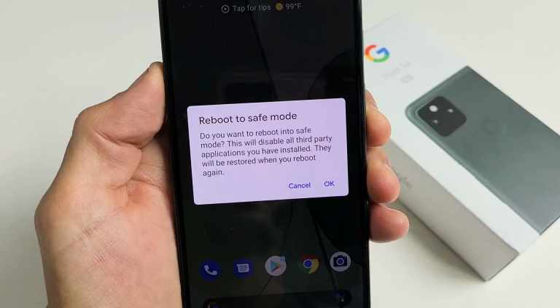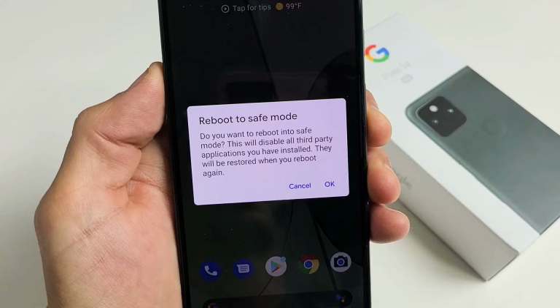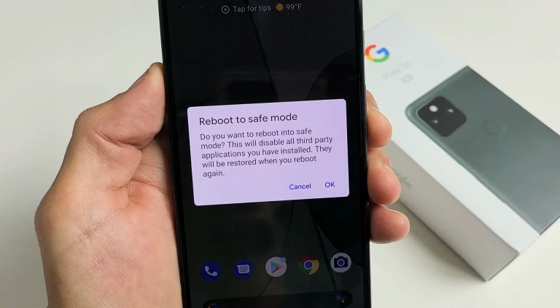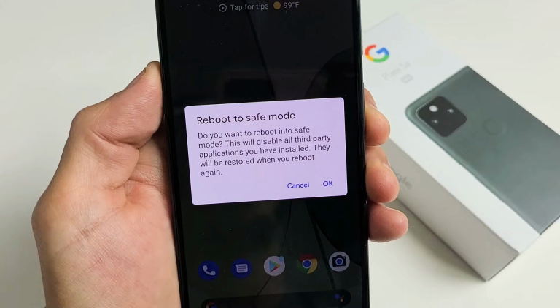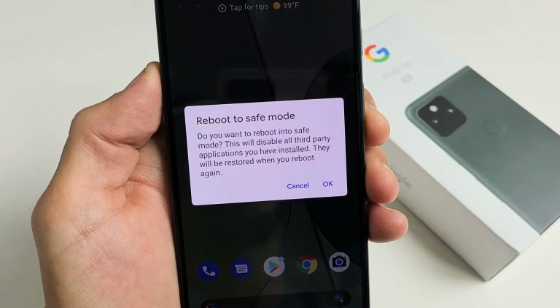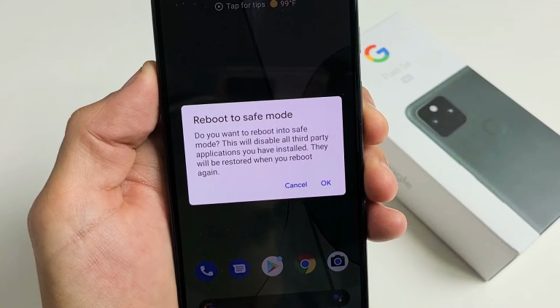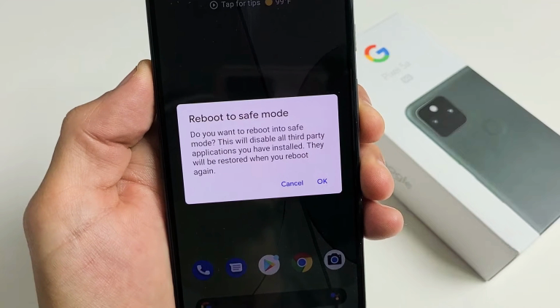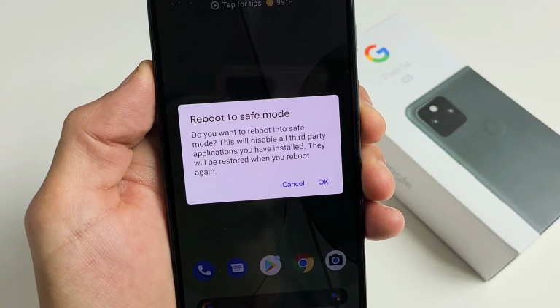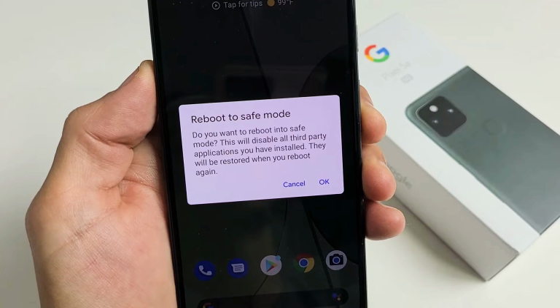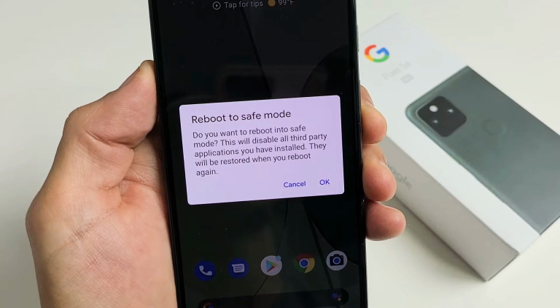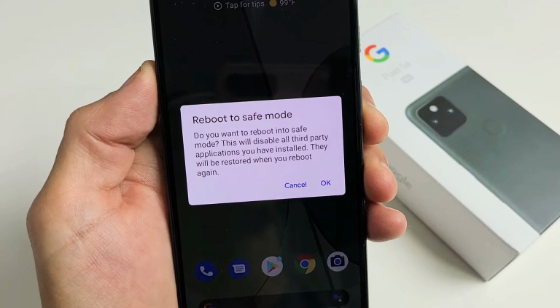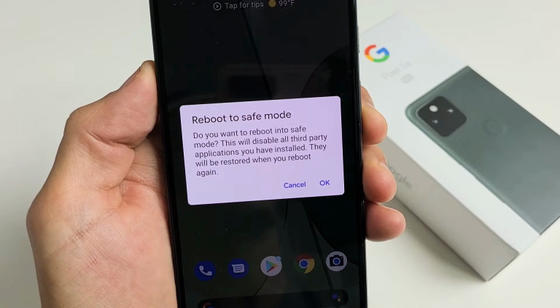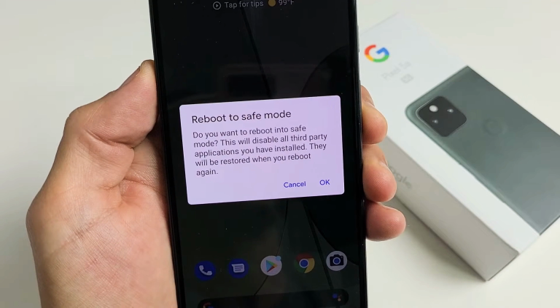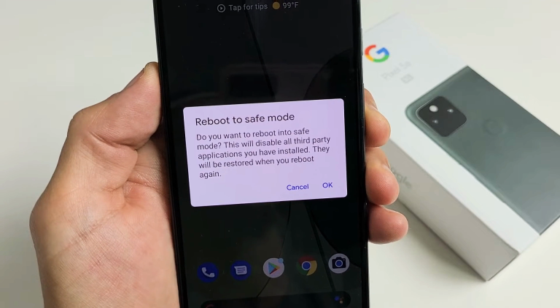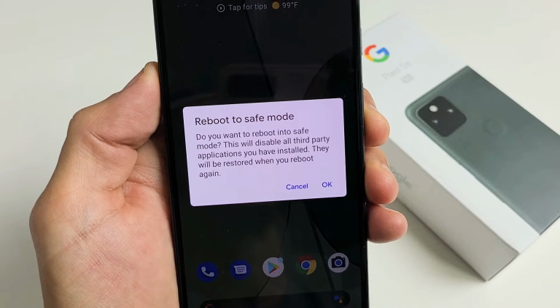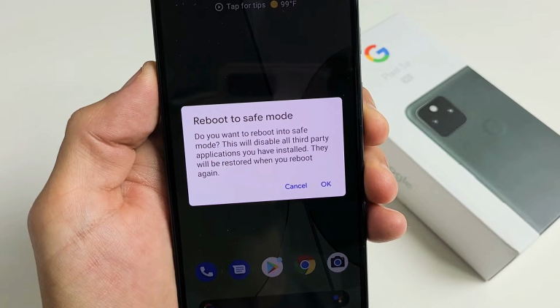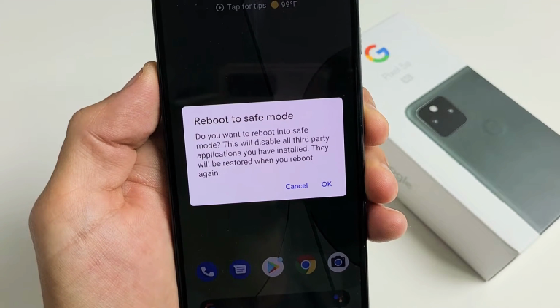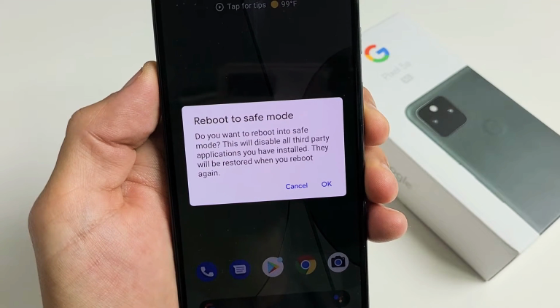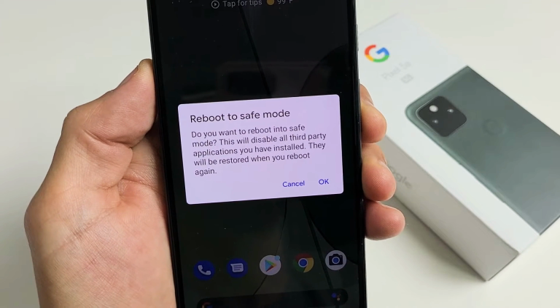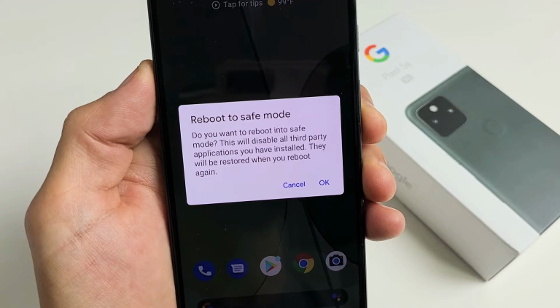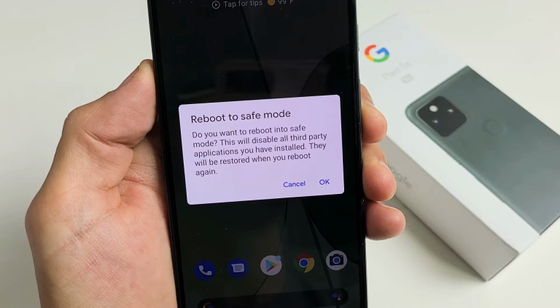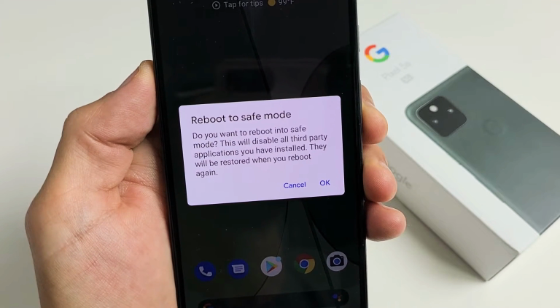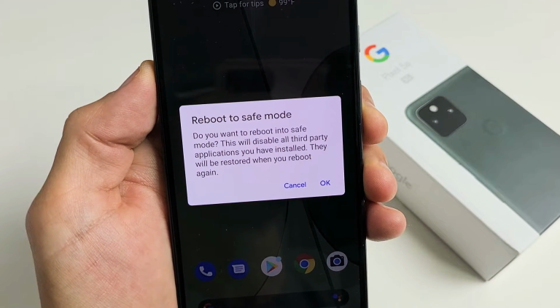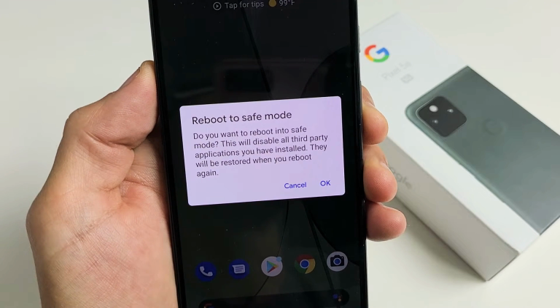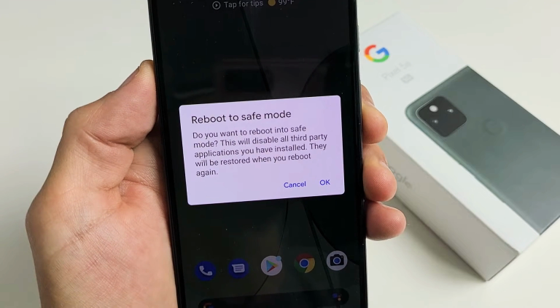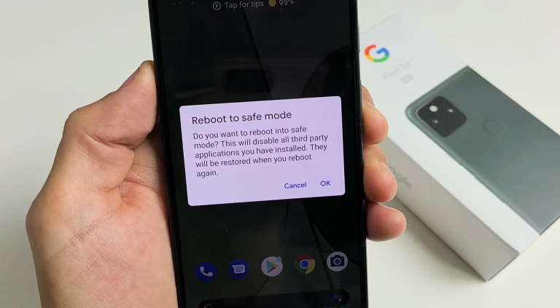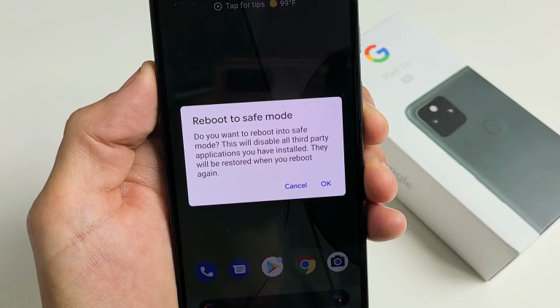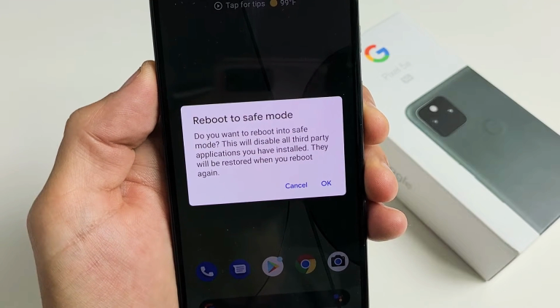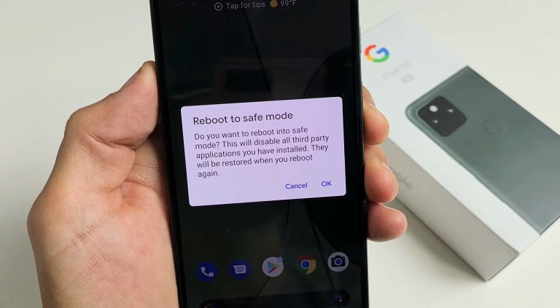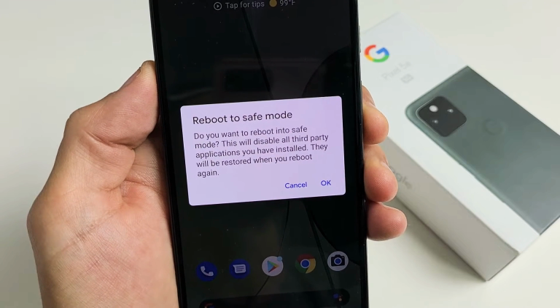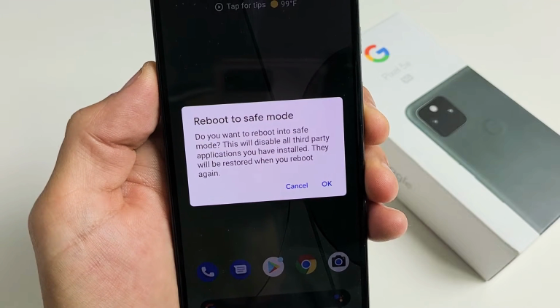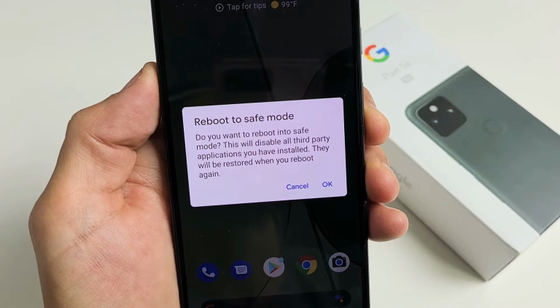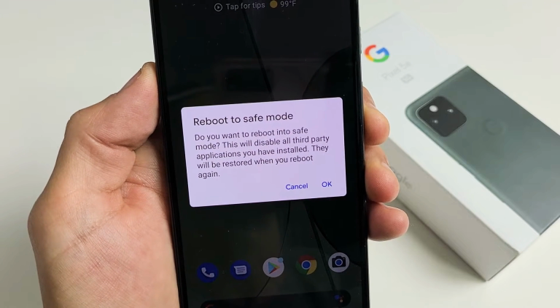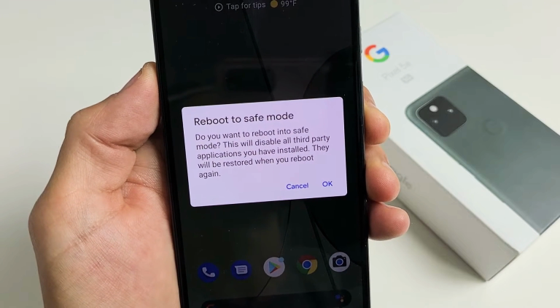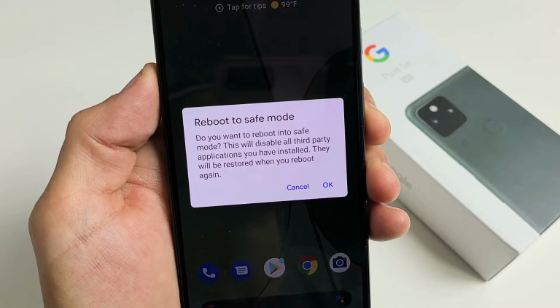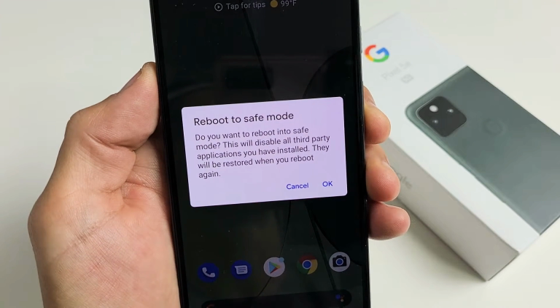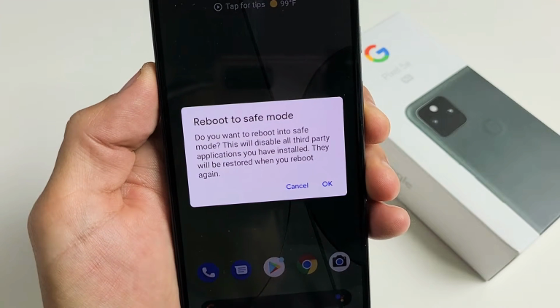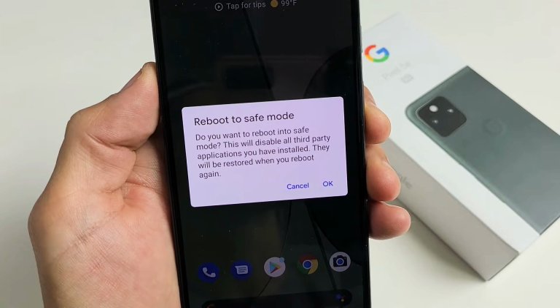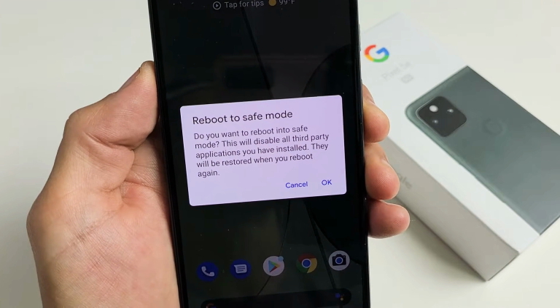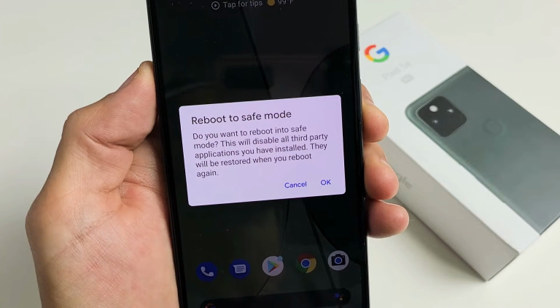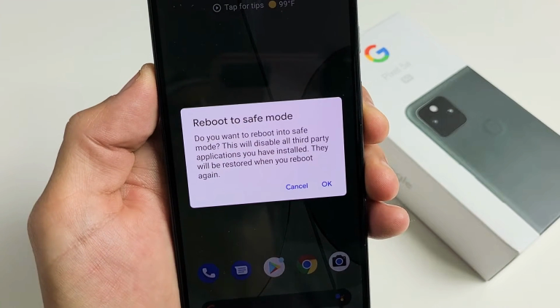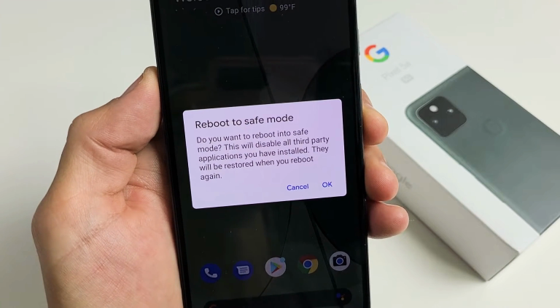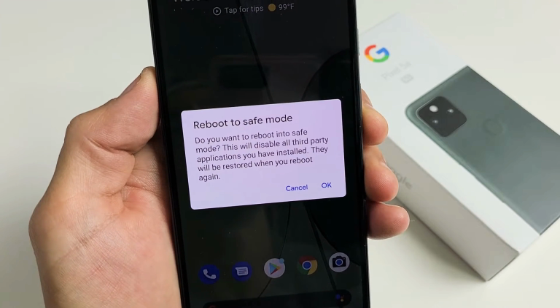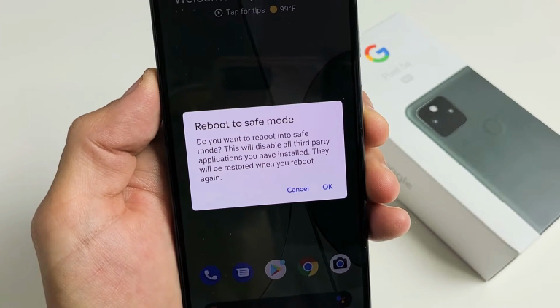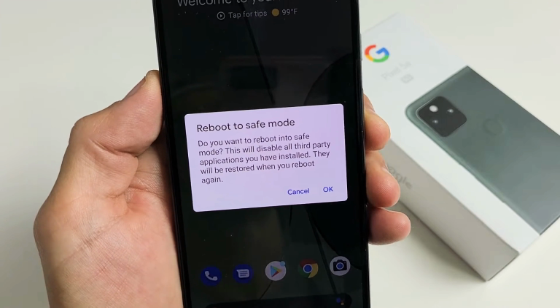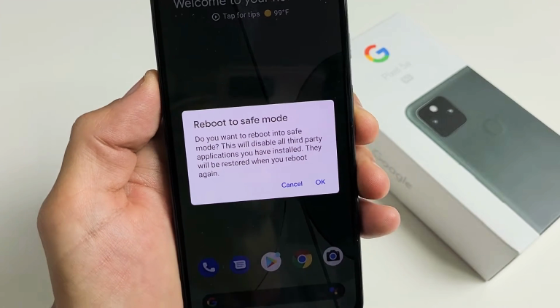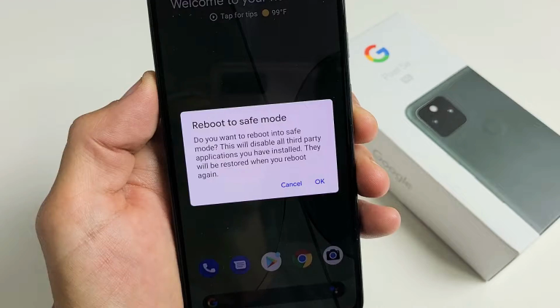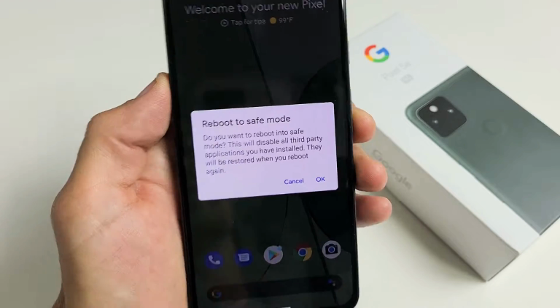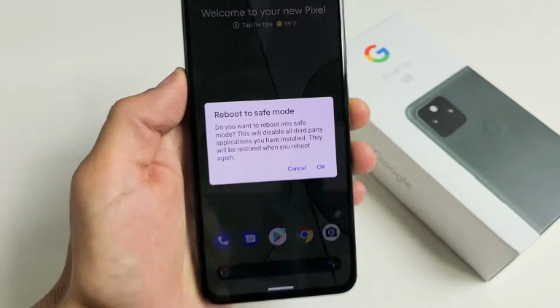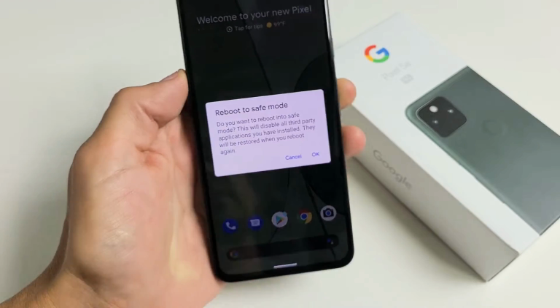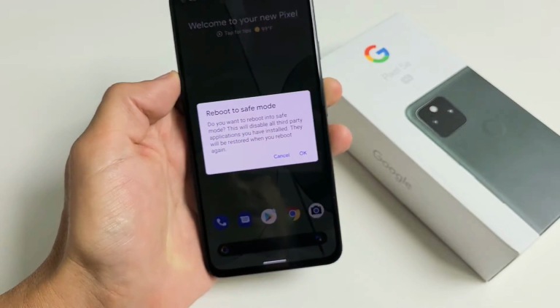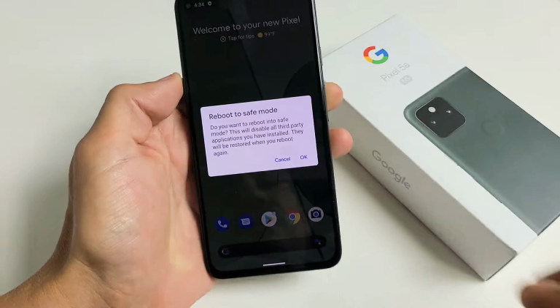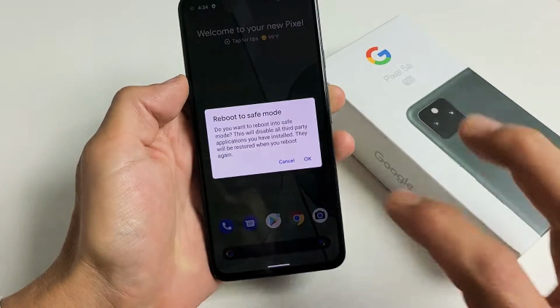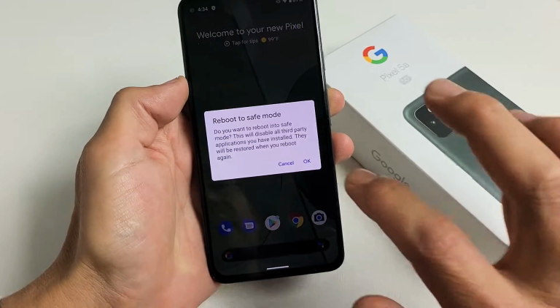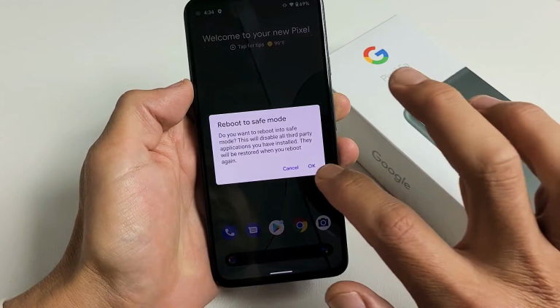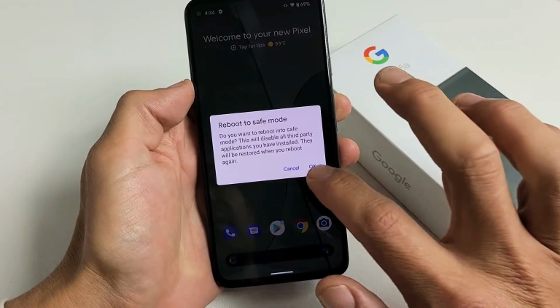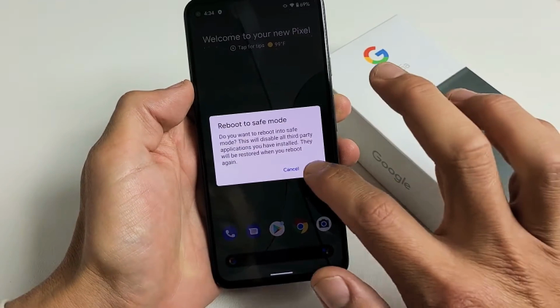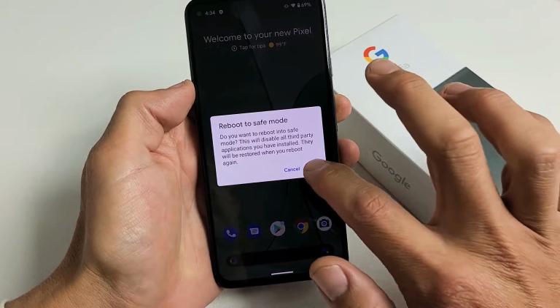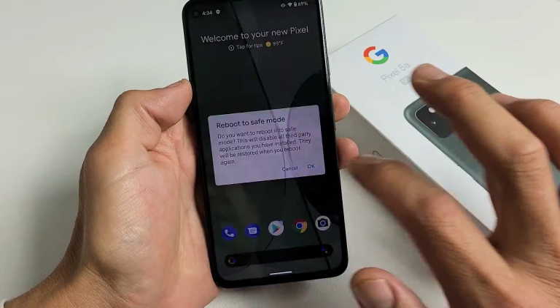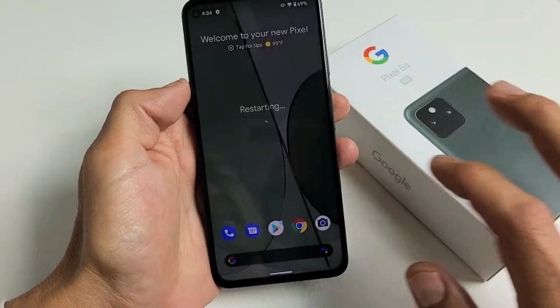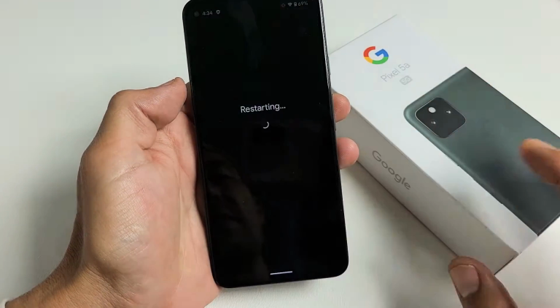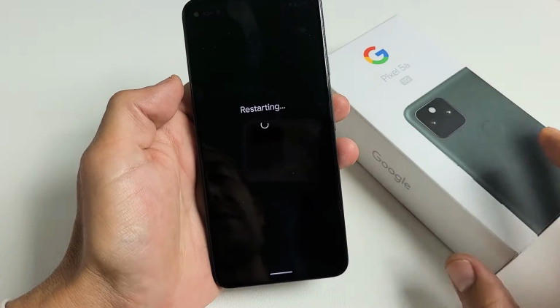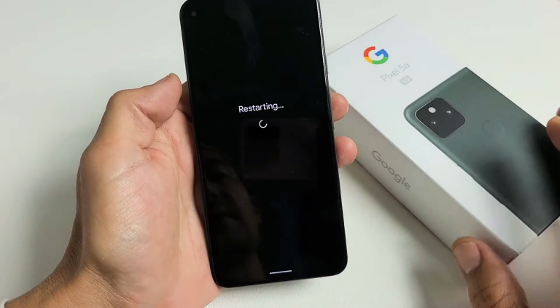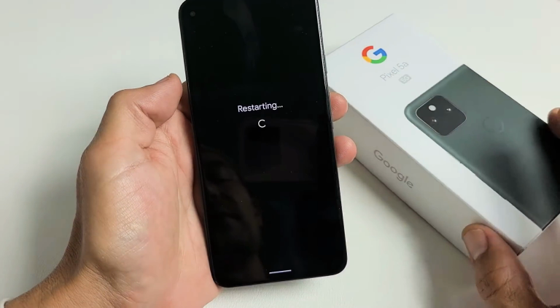I have a Google Pixel 5a here. I'm going to show you how to reboot or basically boot into safe mode. Very, very simple.